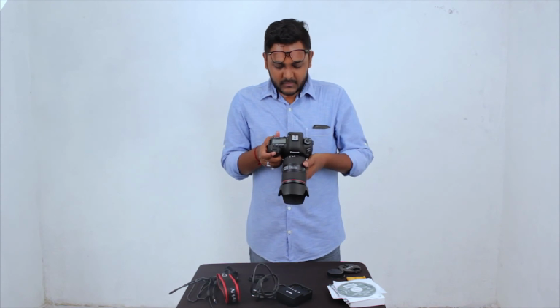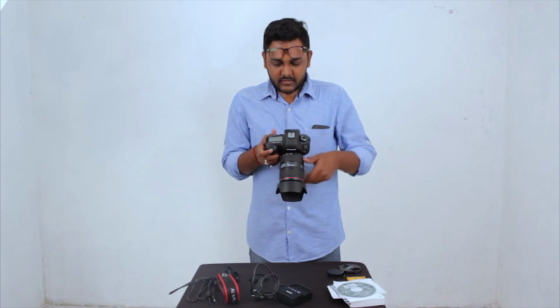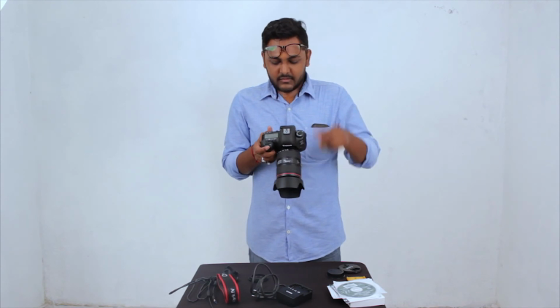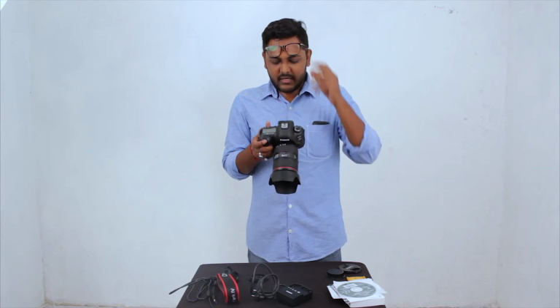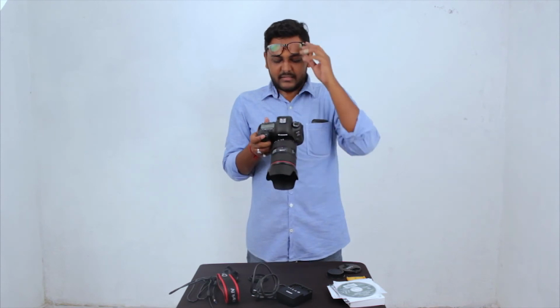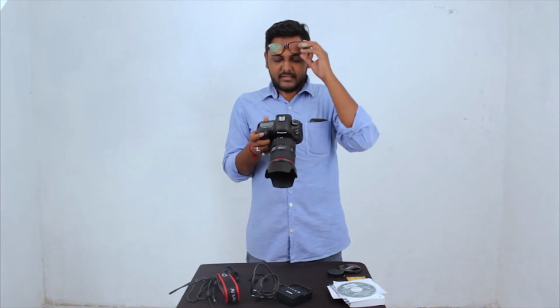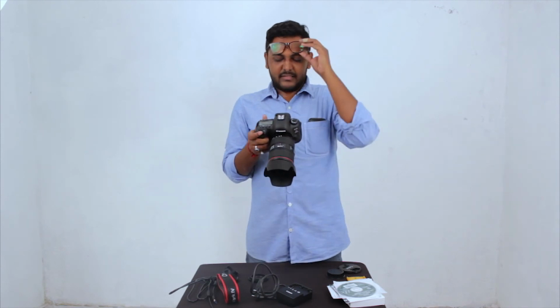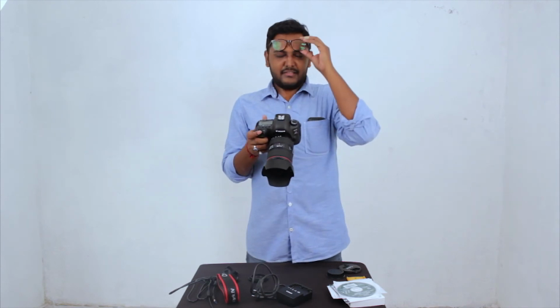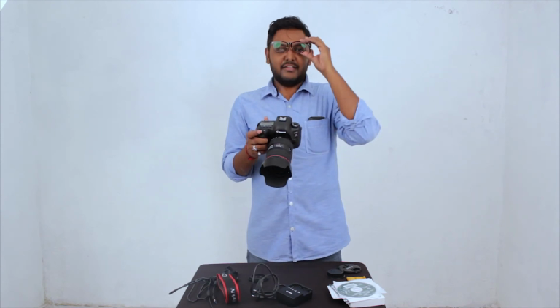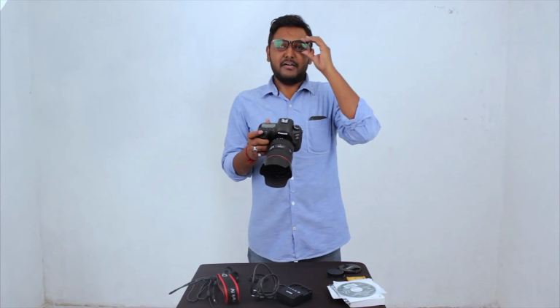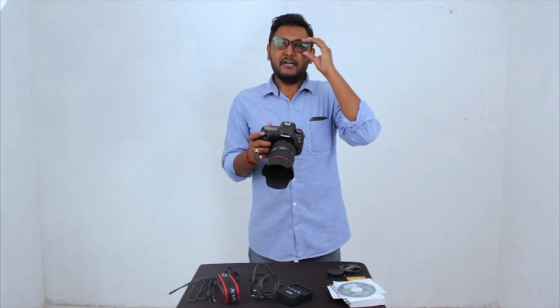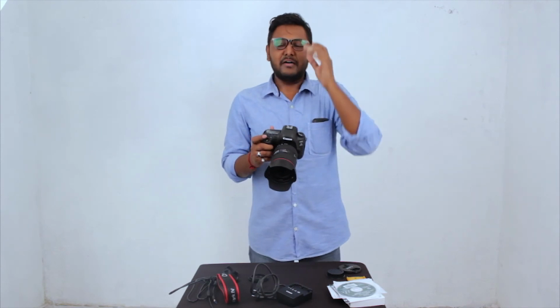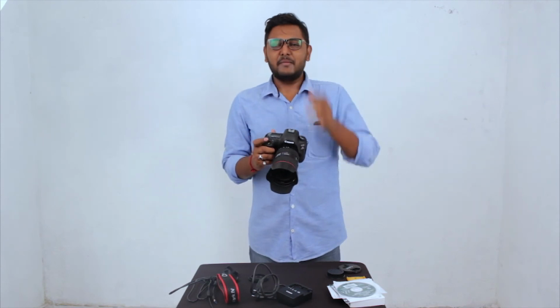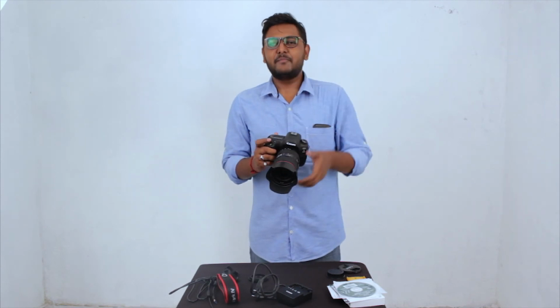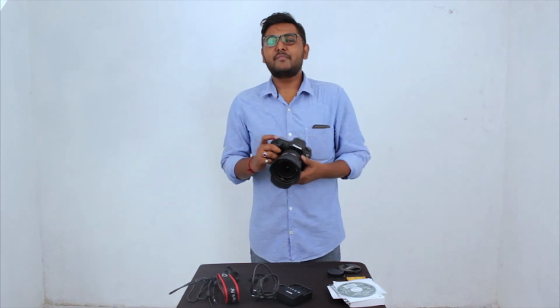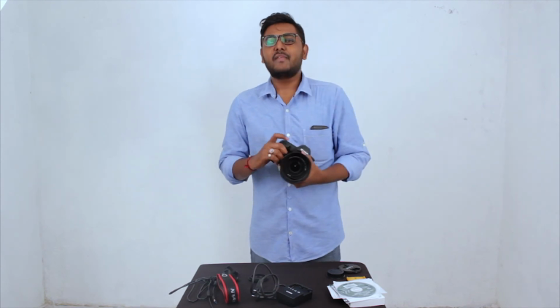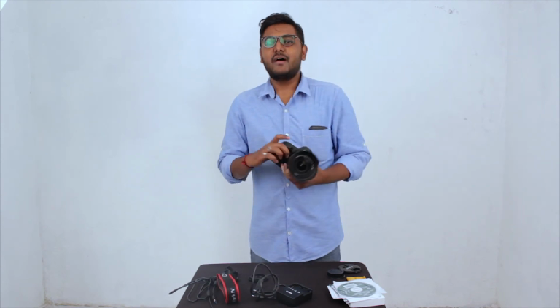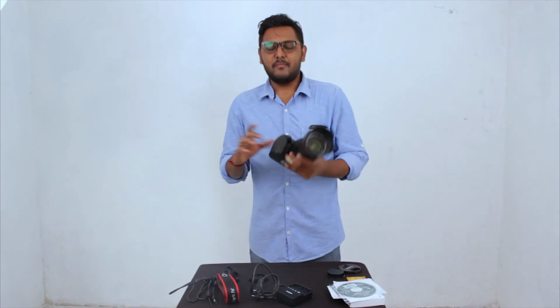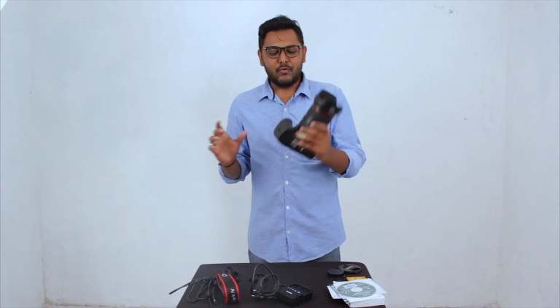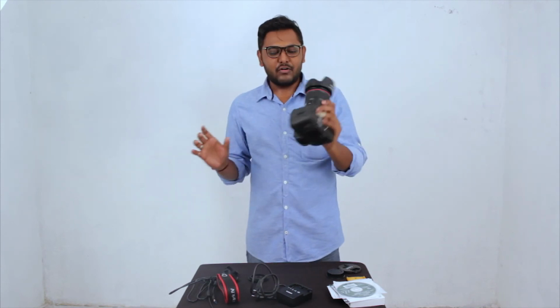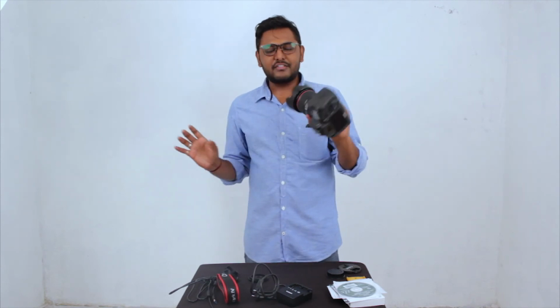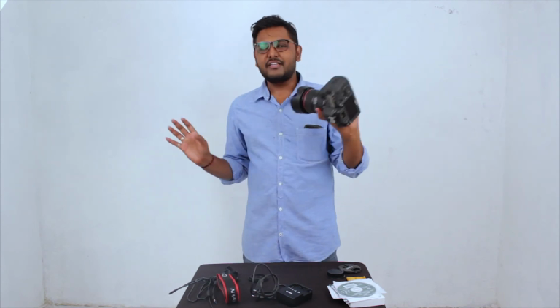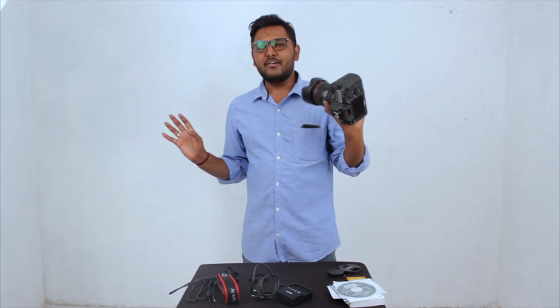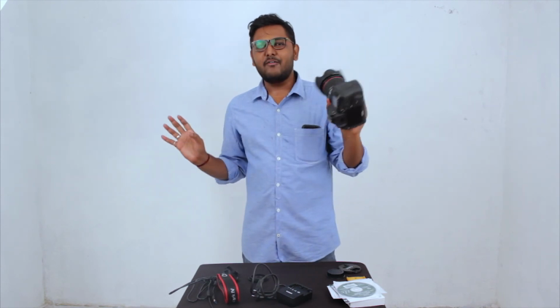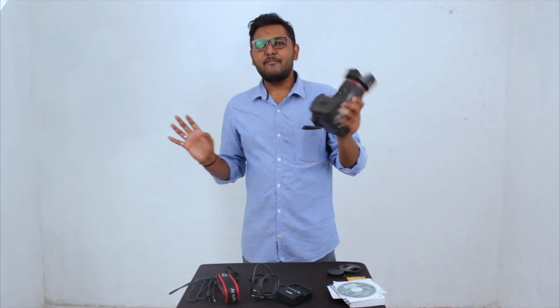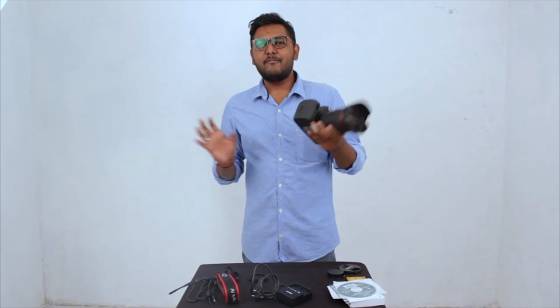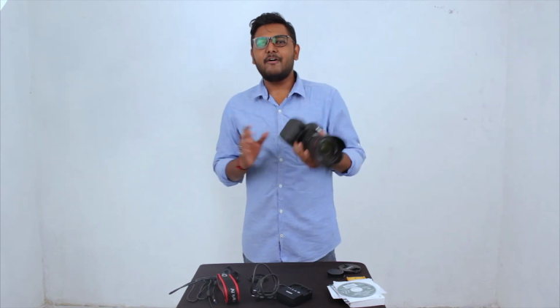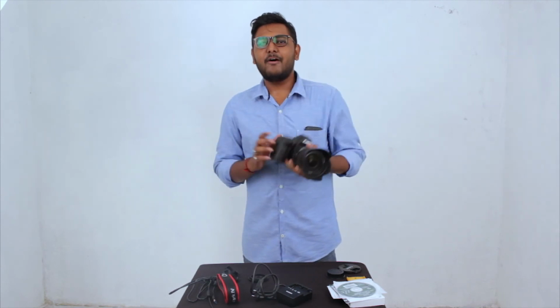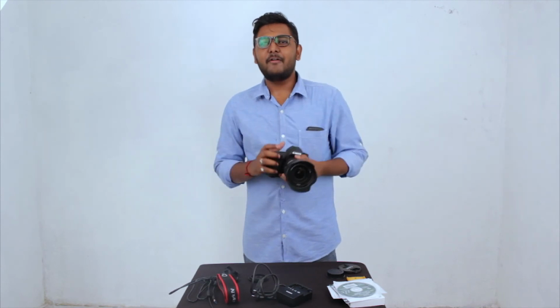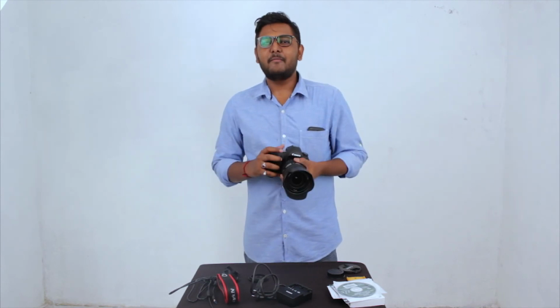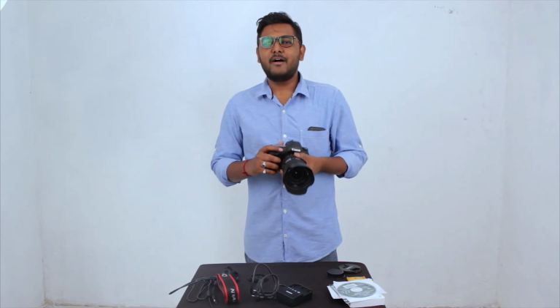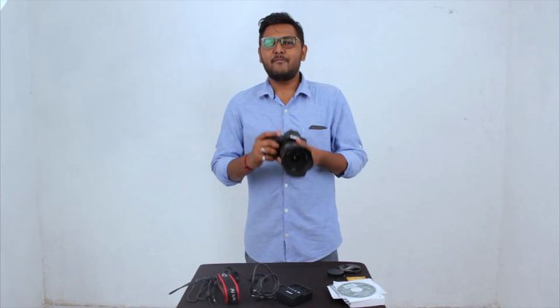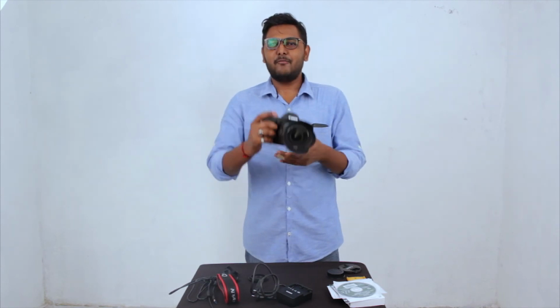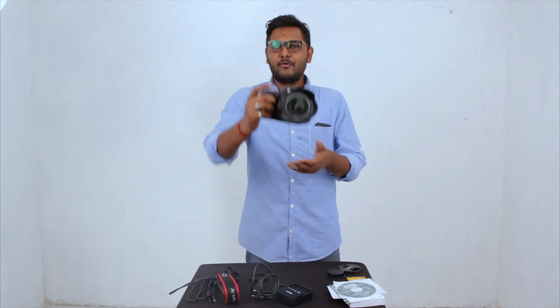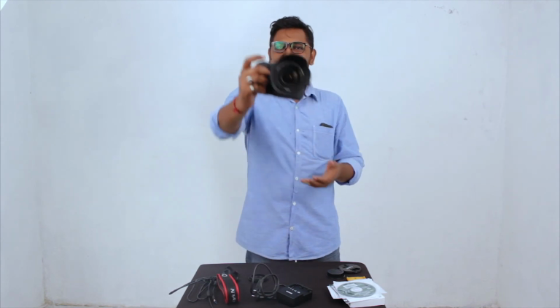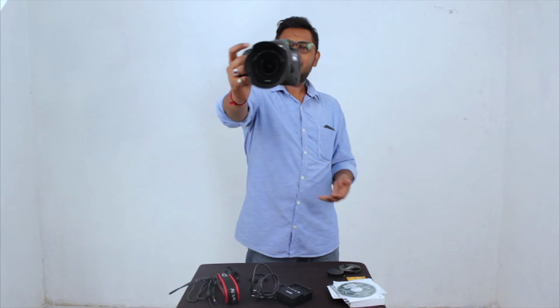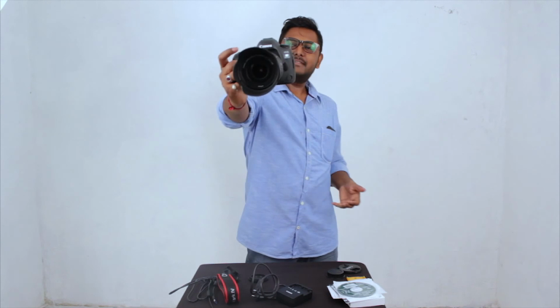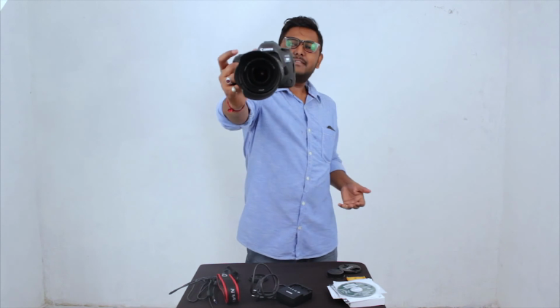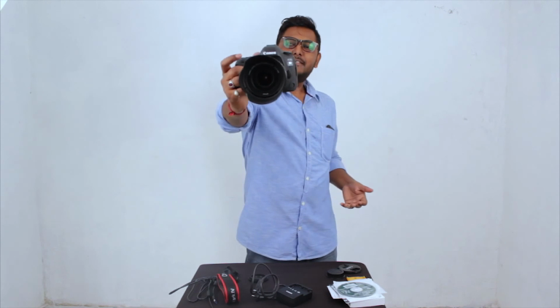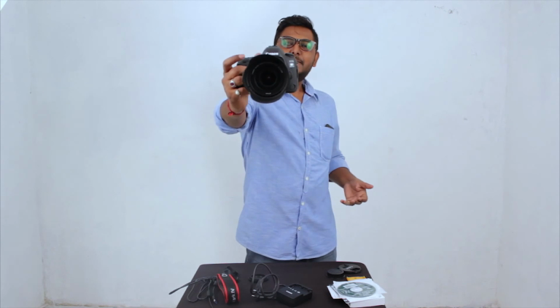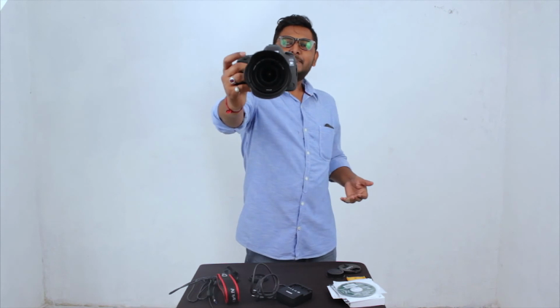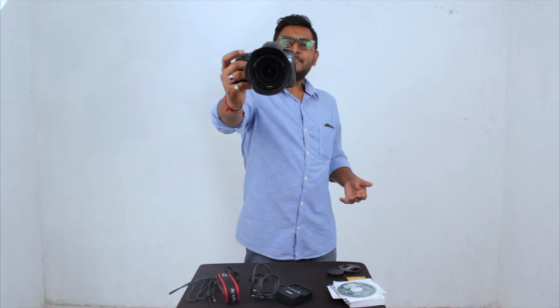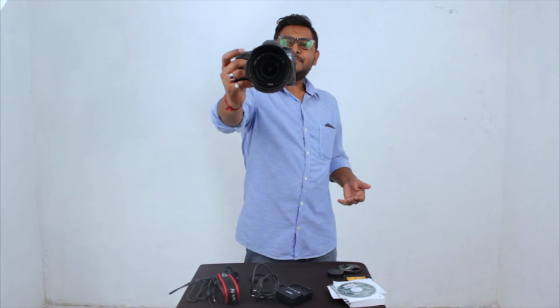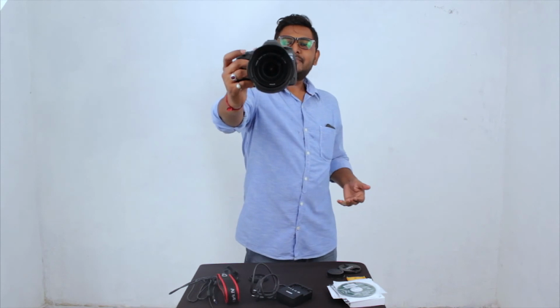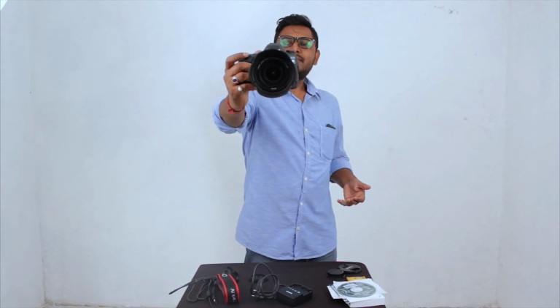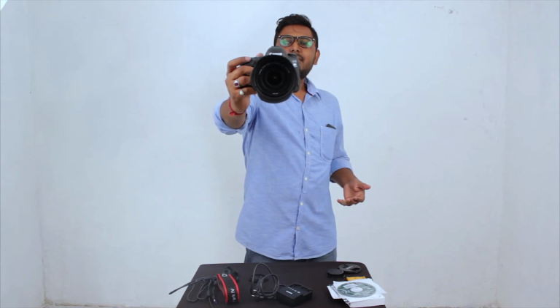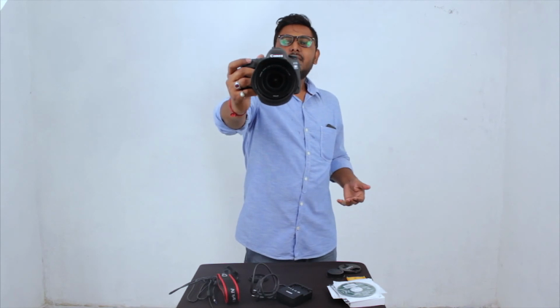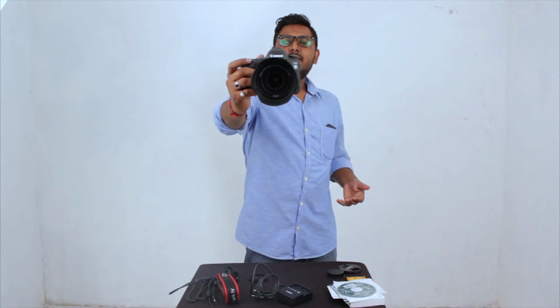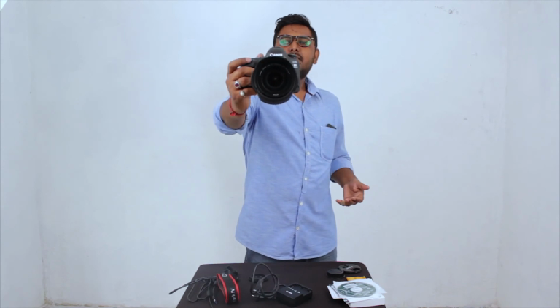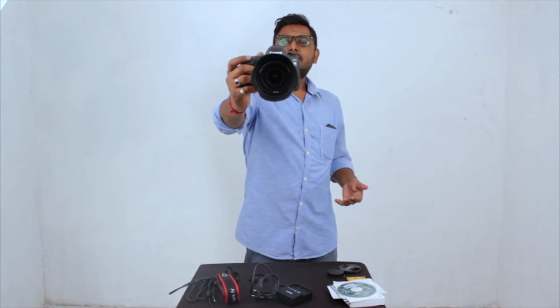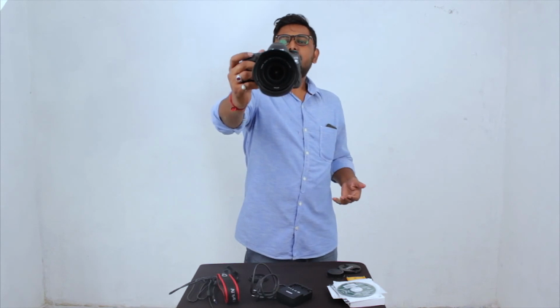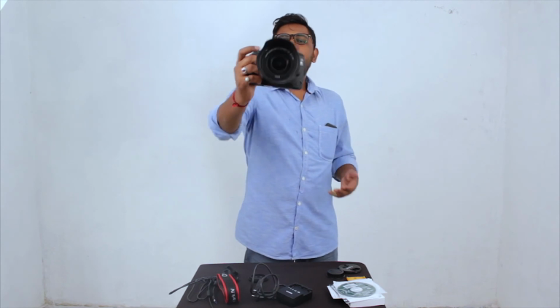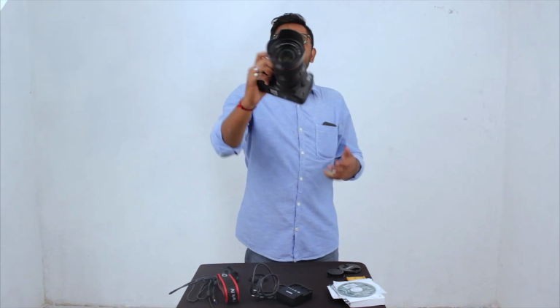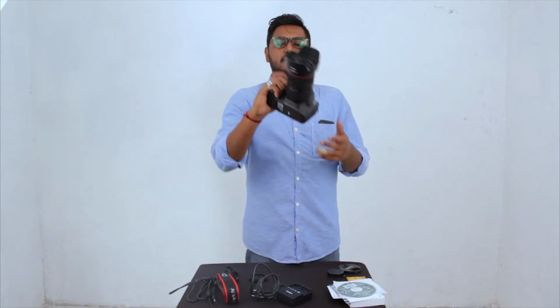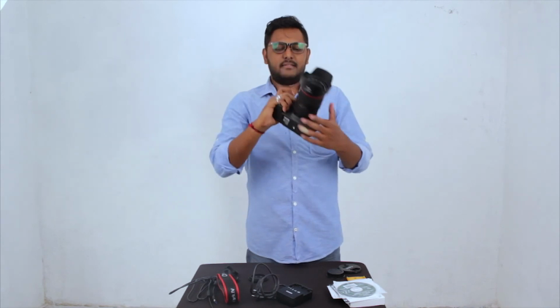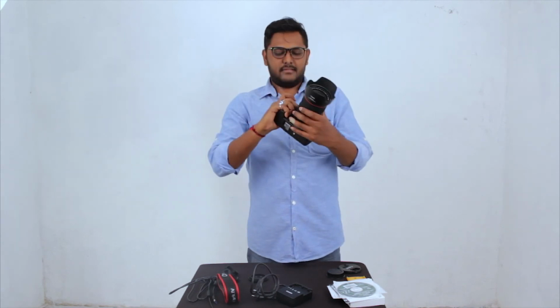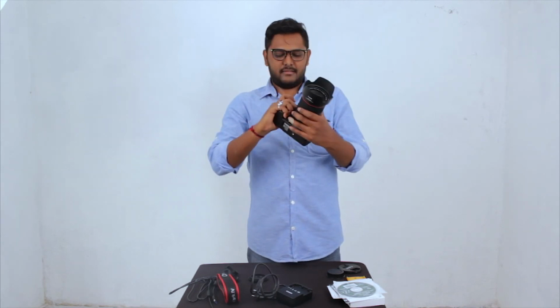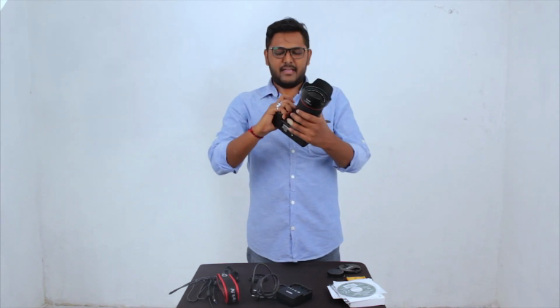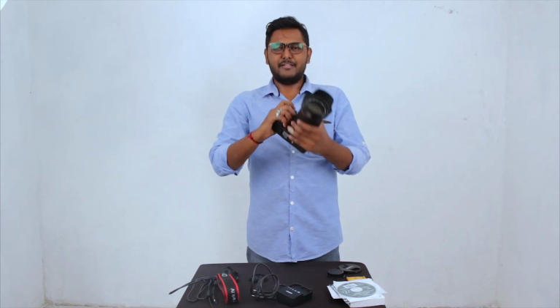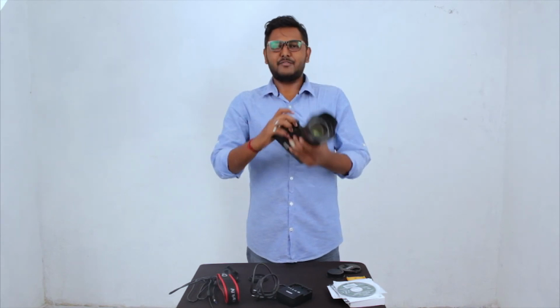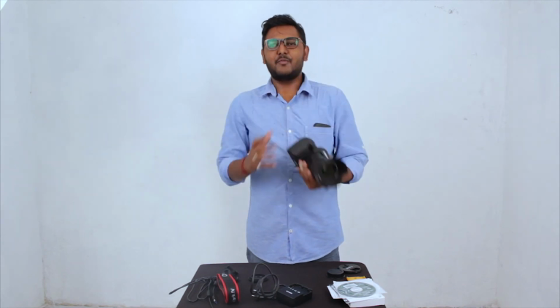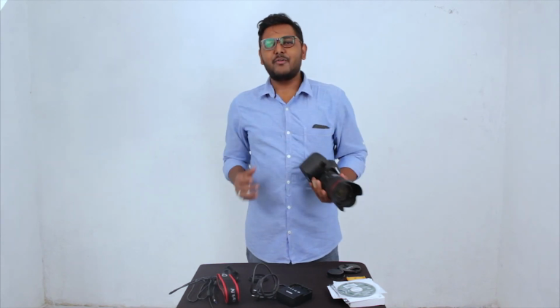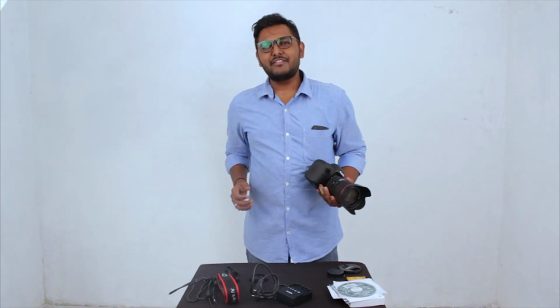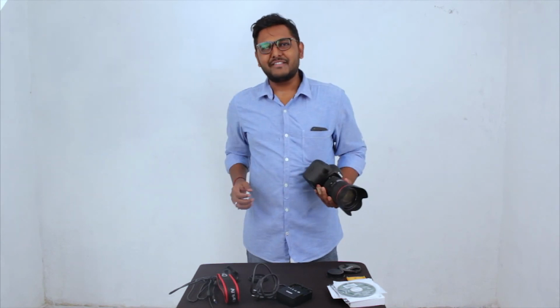So that's it — the unboxing of the 5D Mark IV. Thanks for watching.